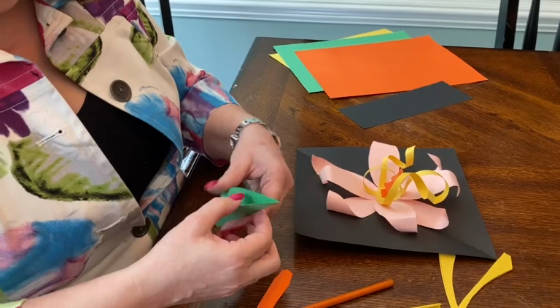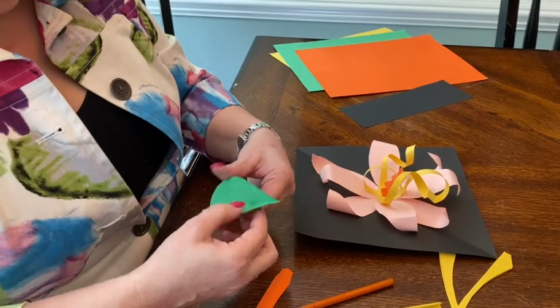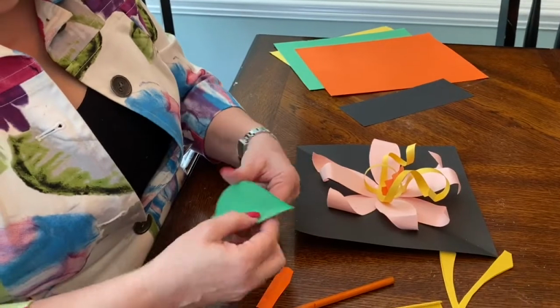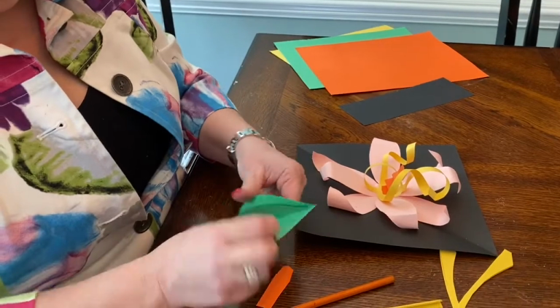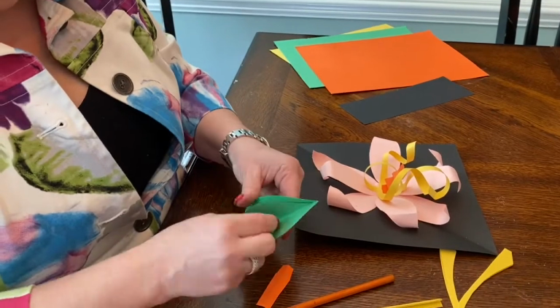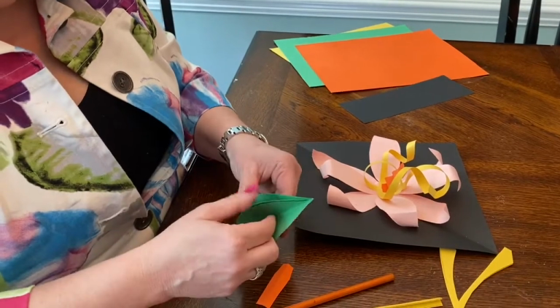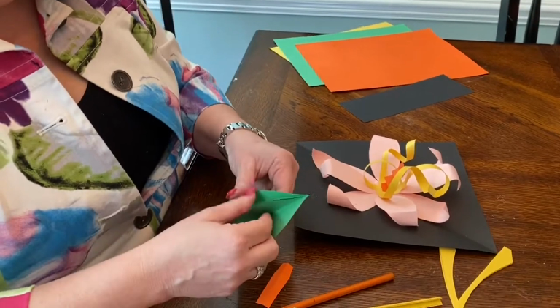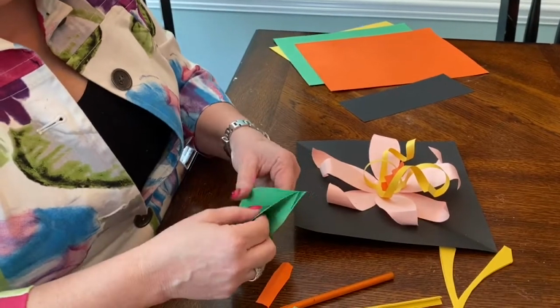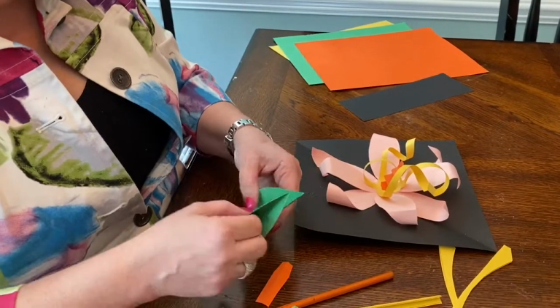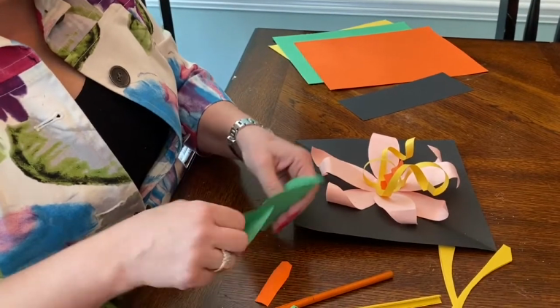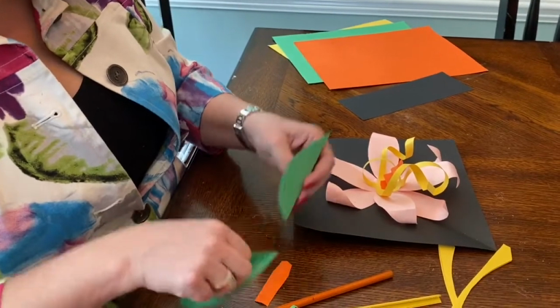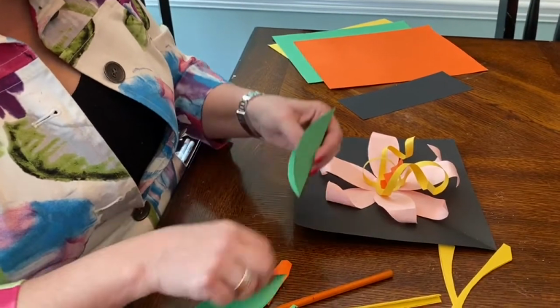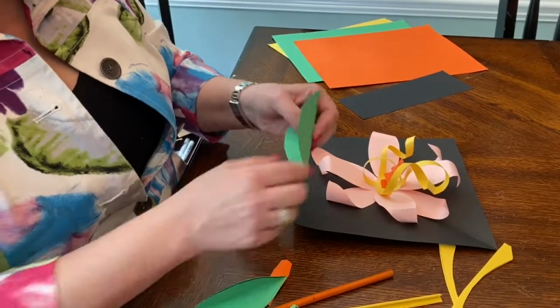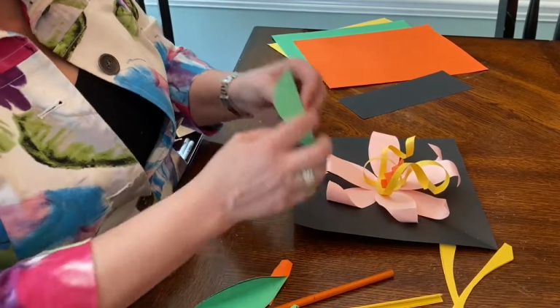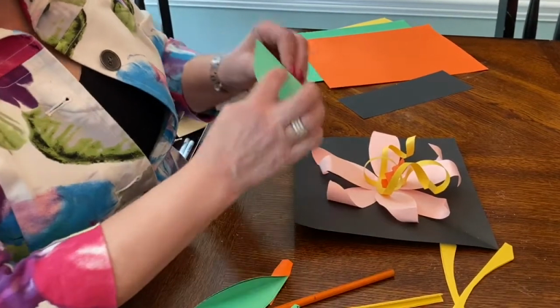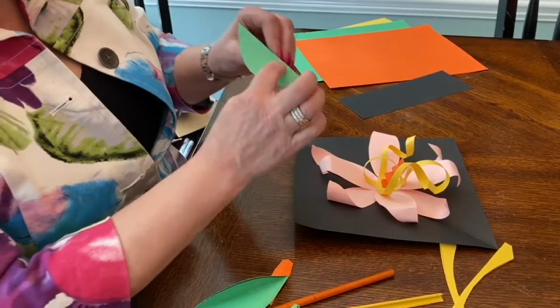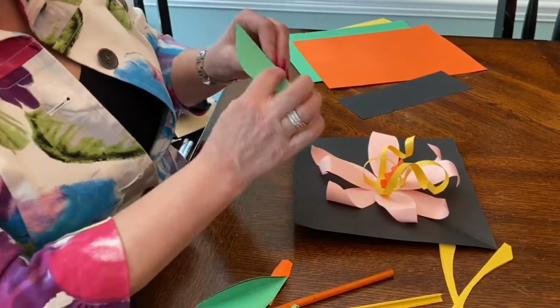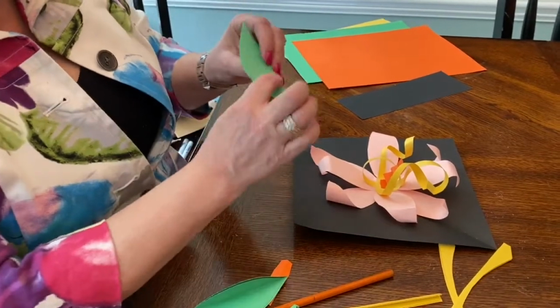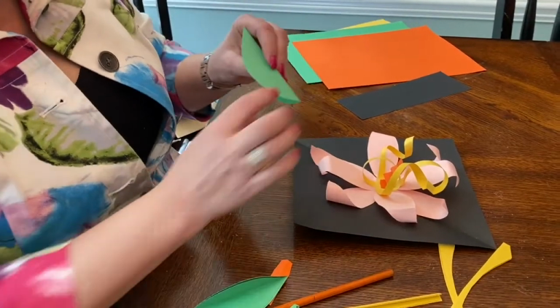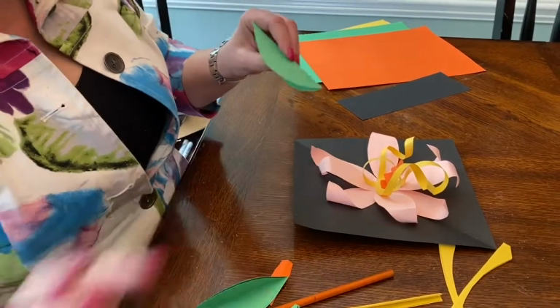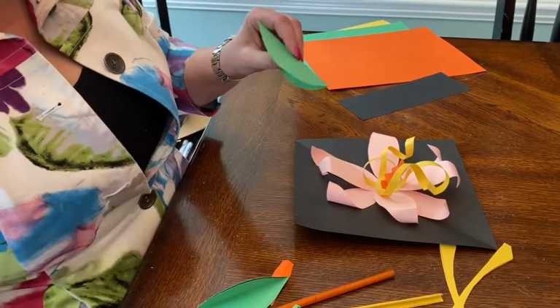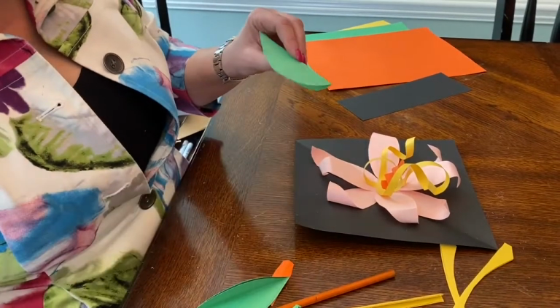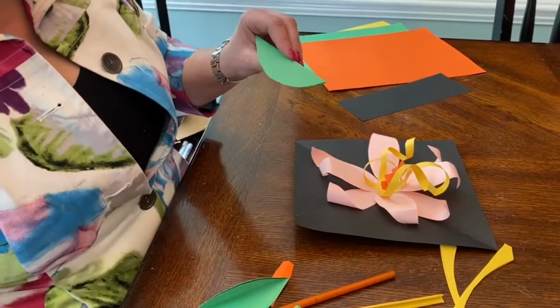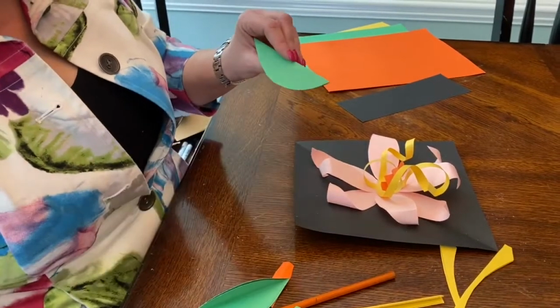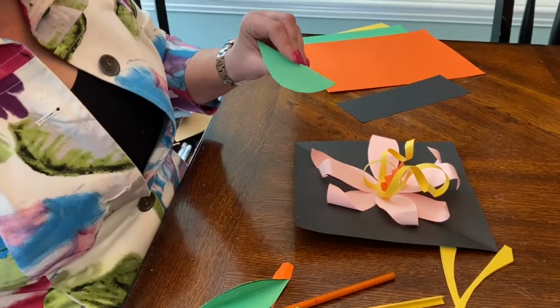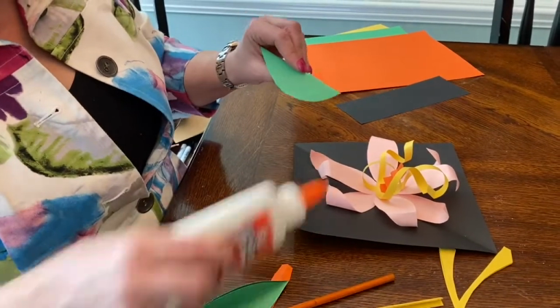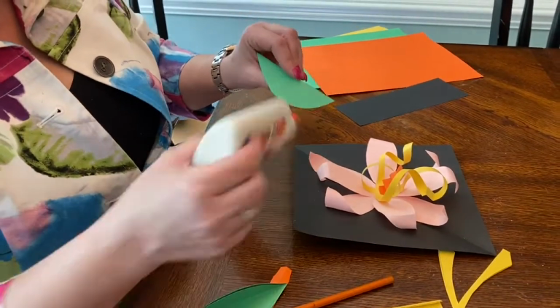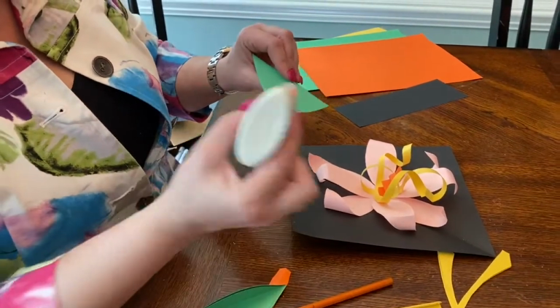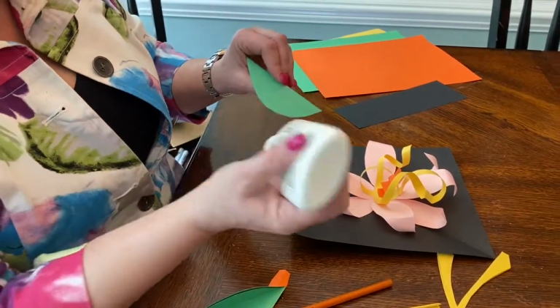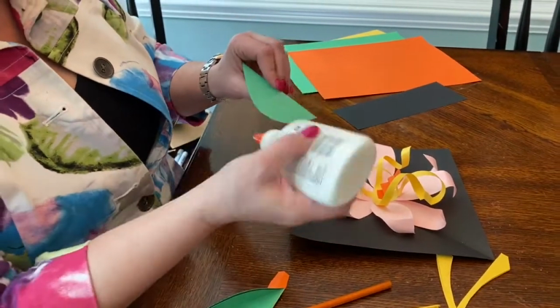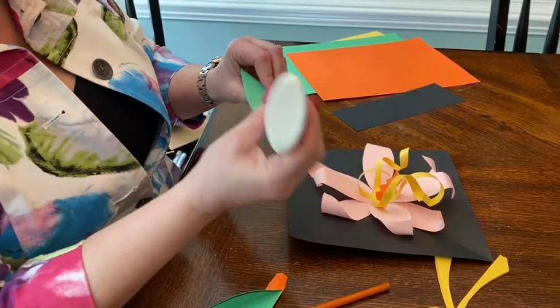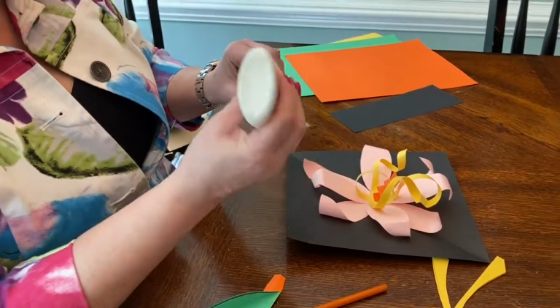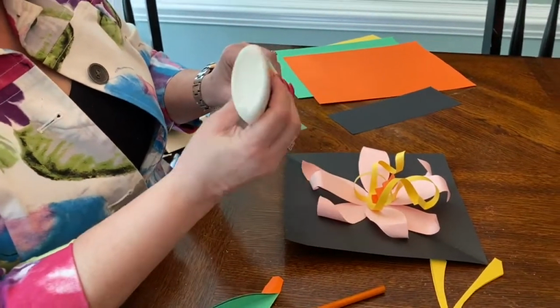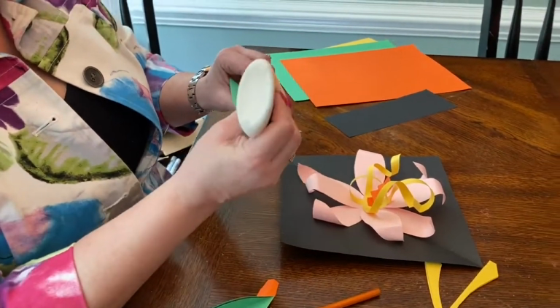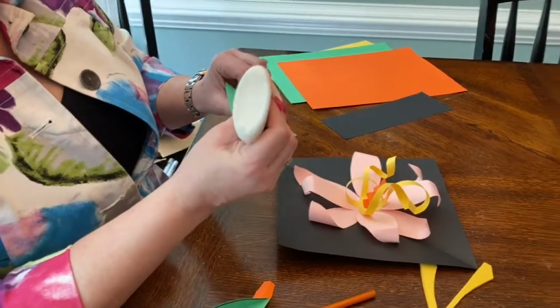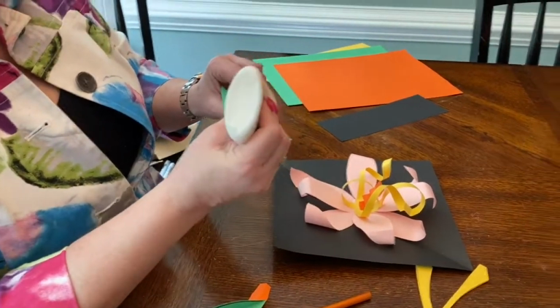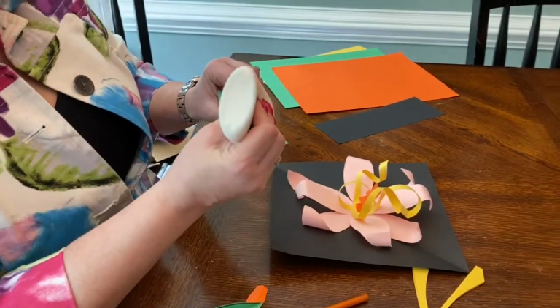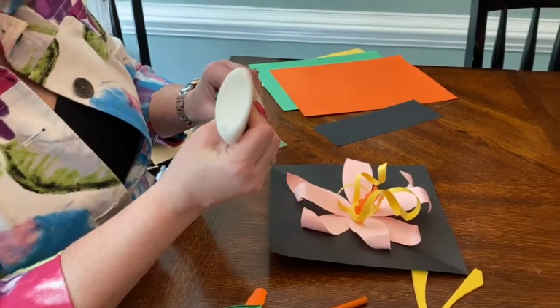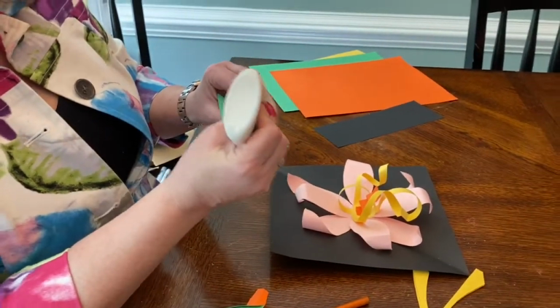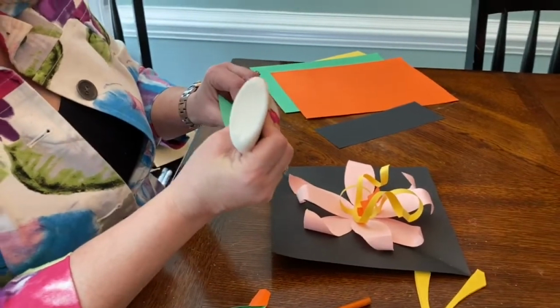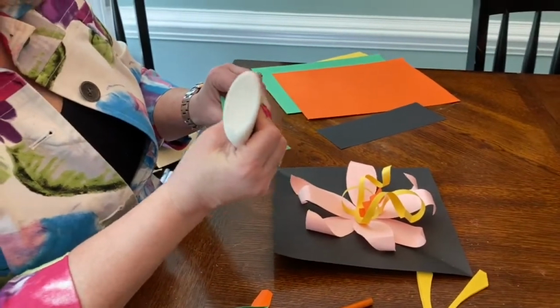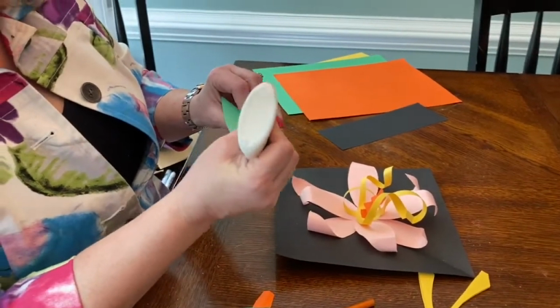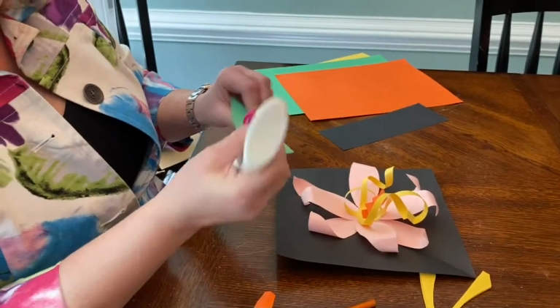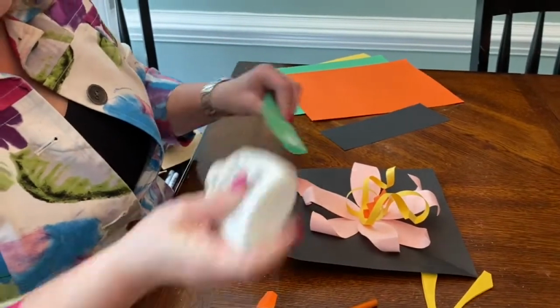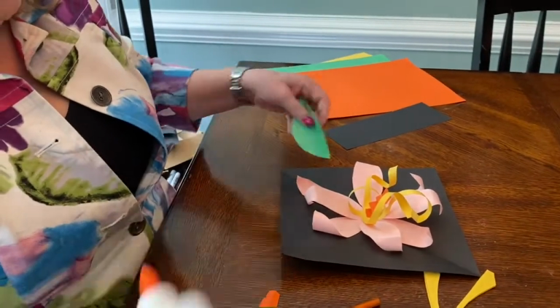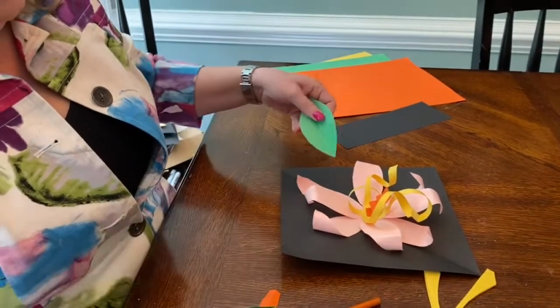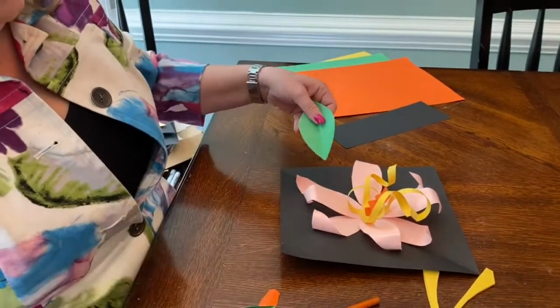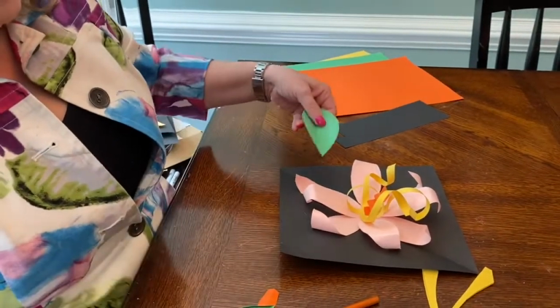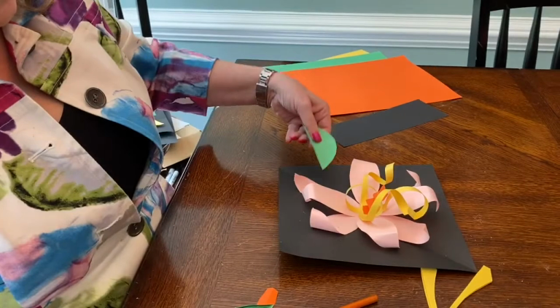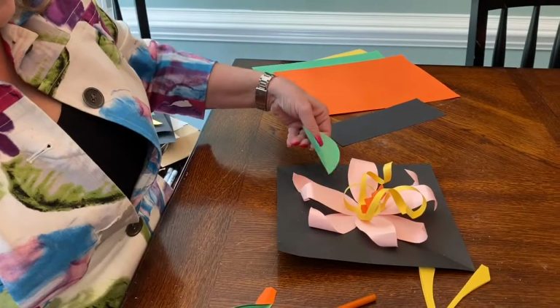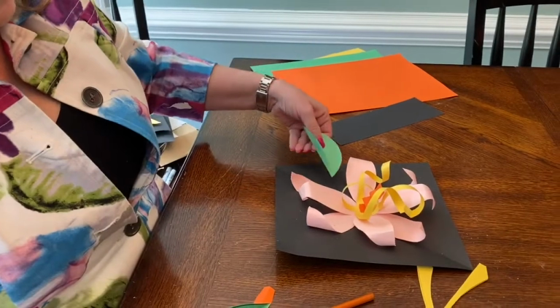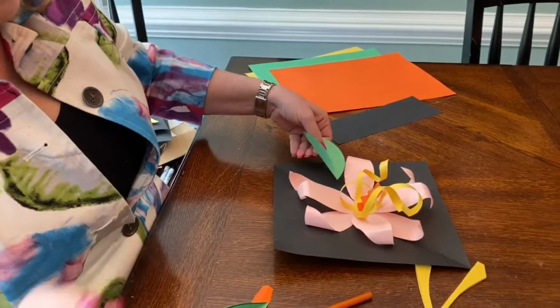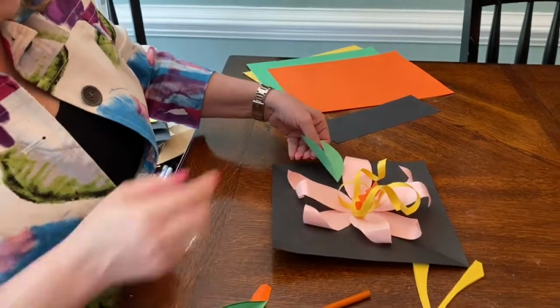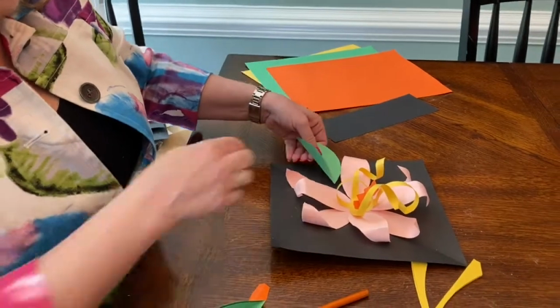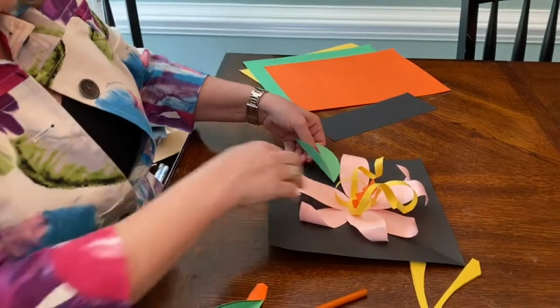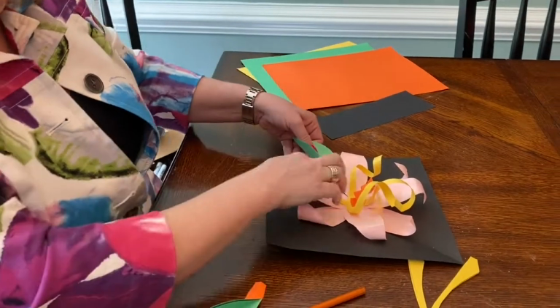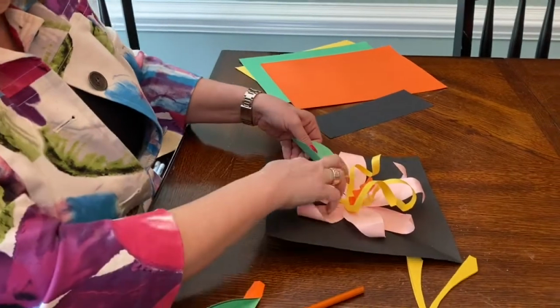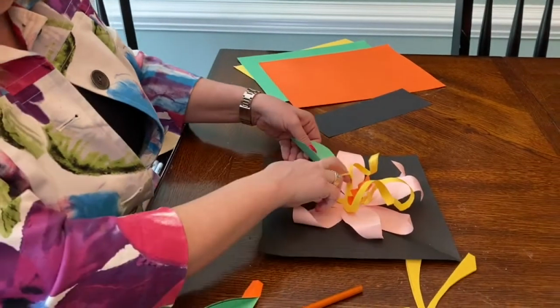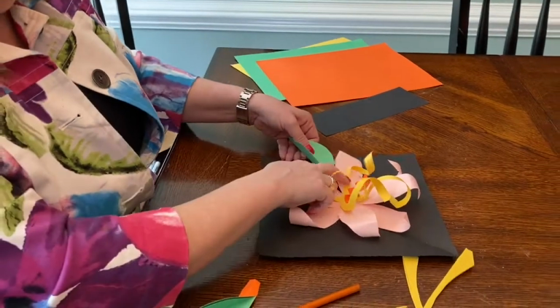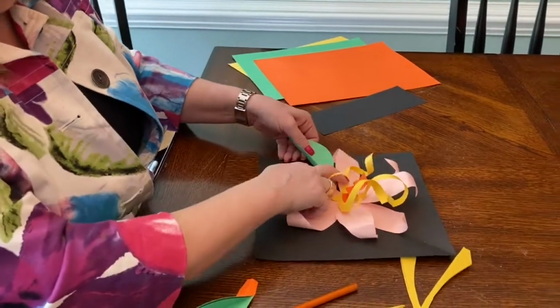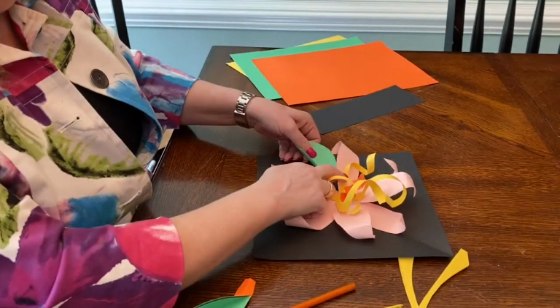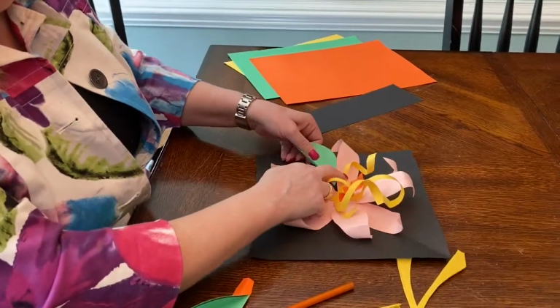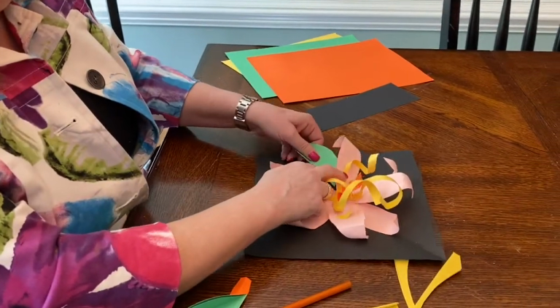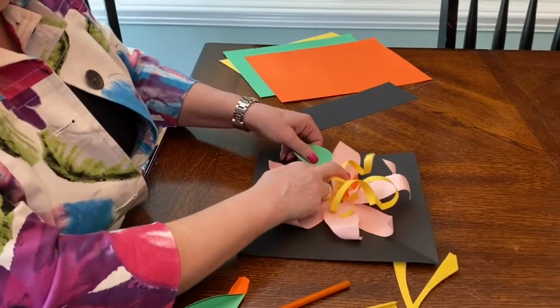I'm only going to glue one of those sides, so I'm going to put glue on this and tuck it up underneath.